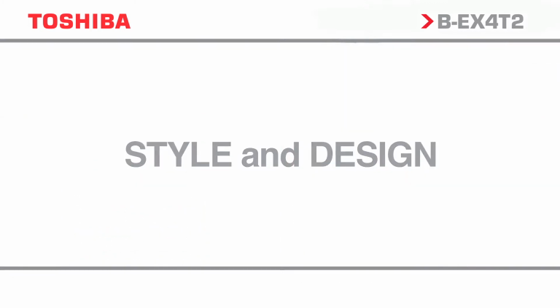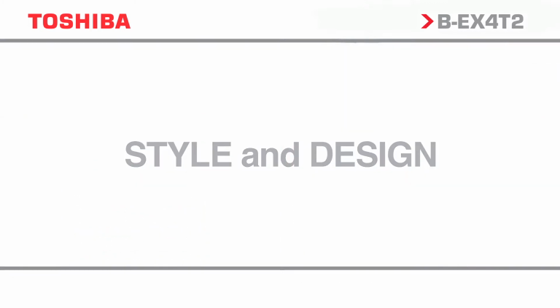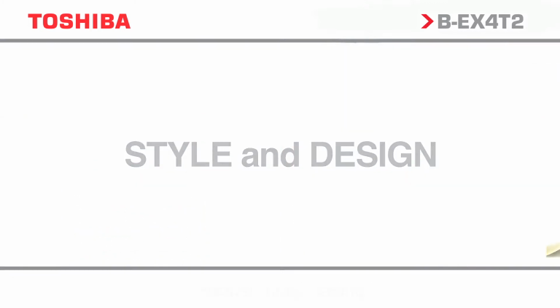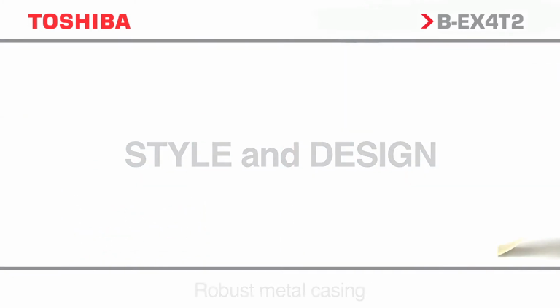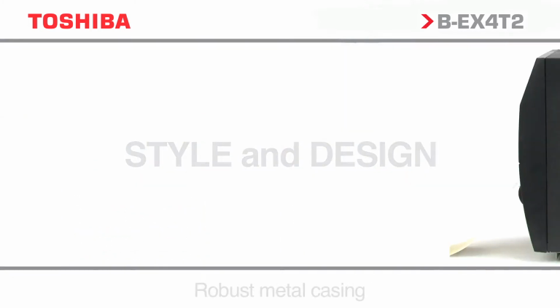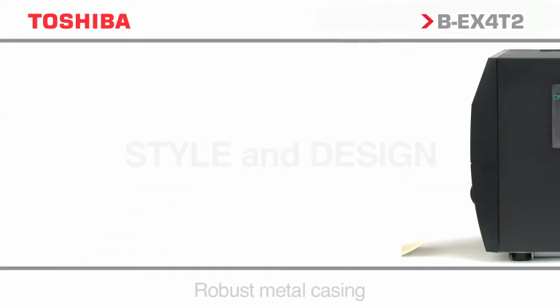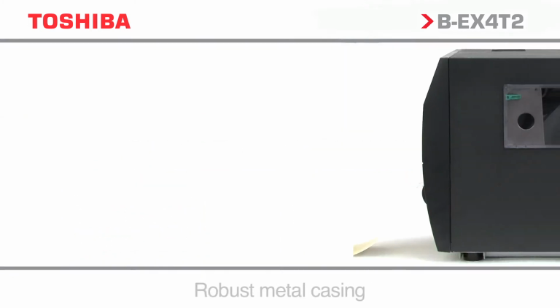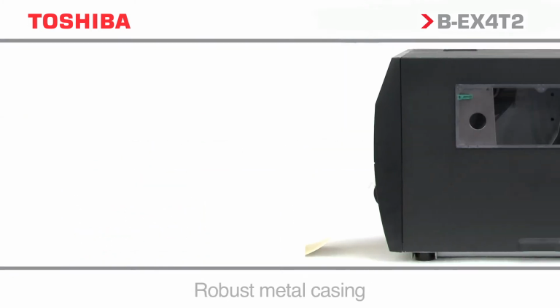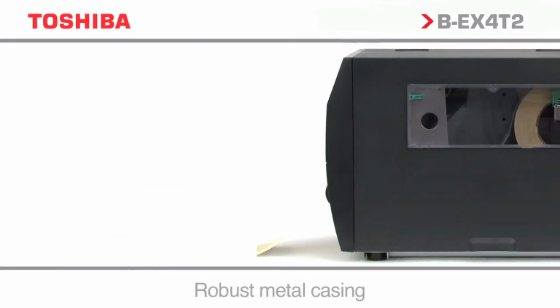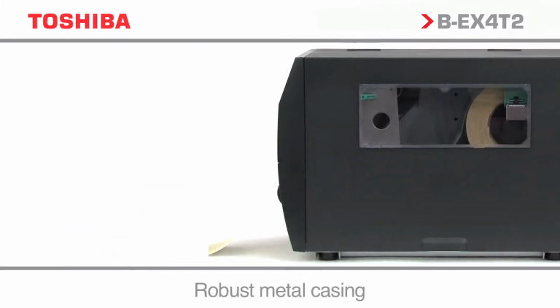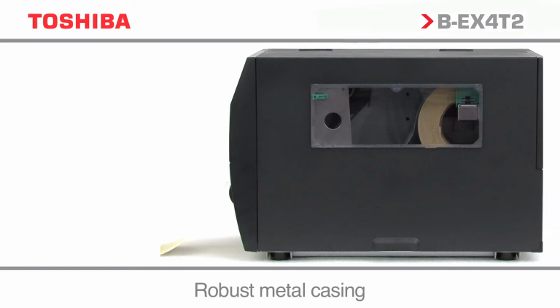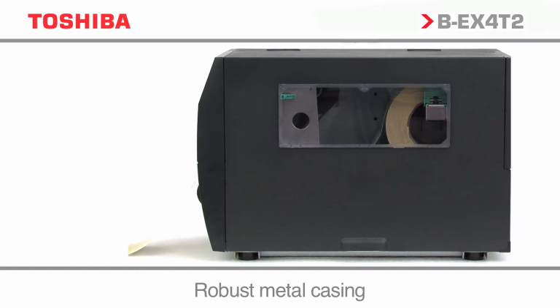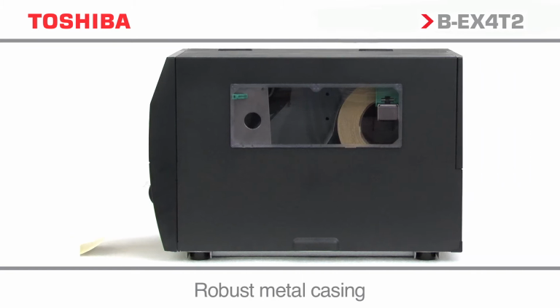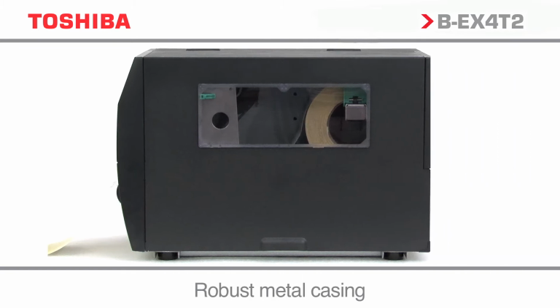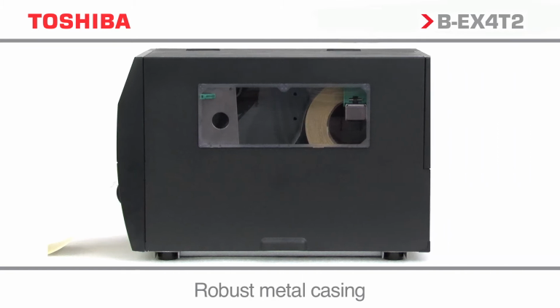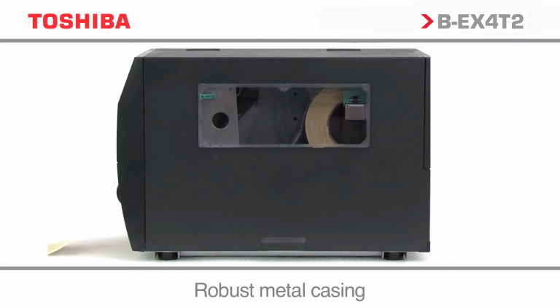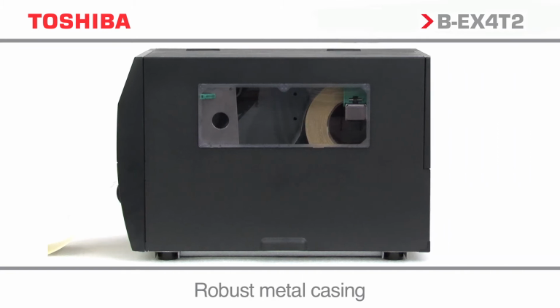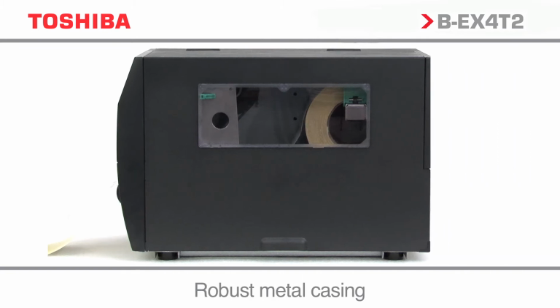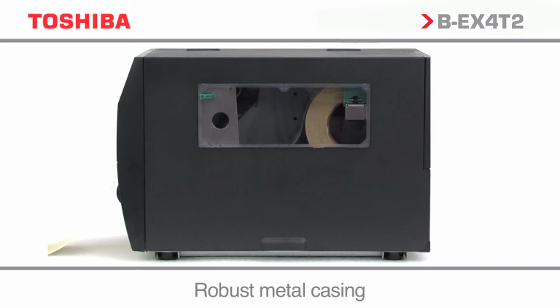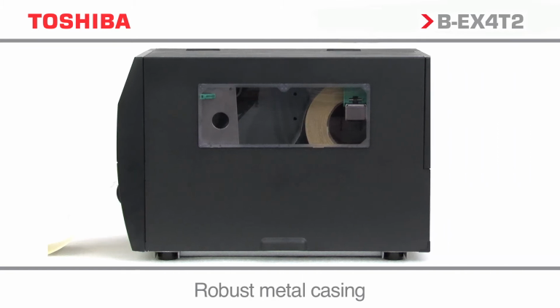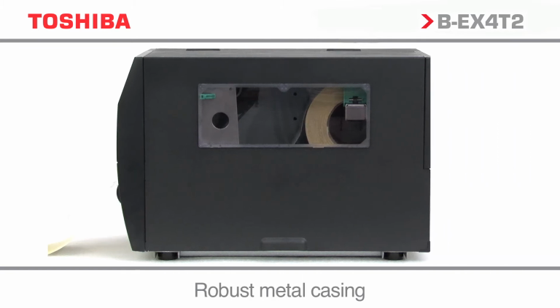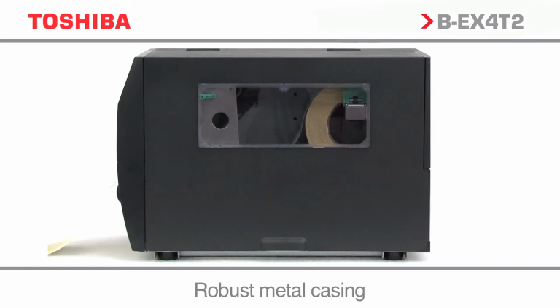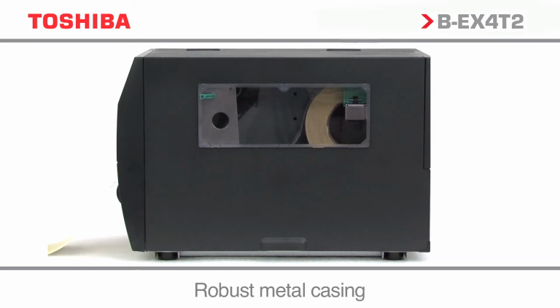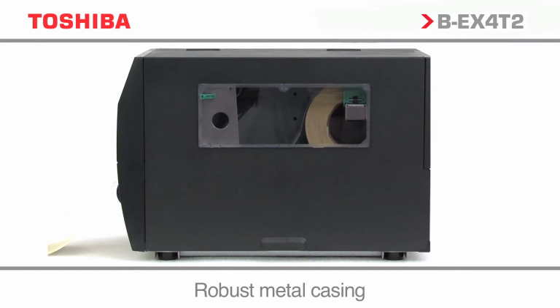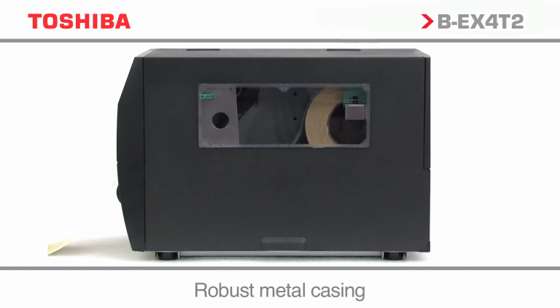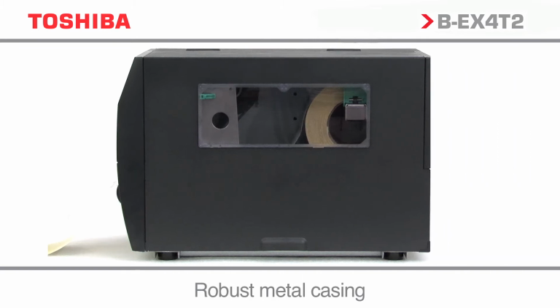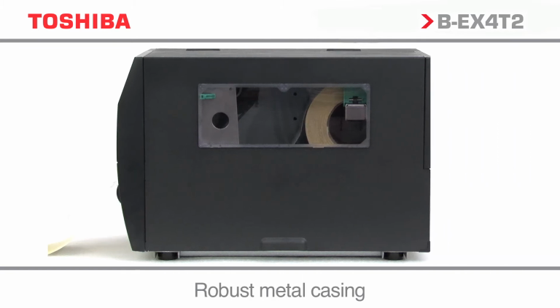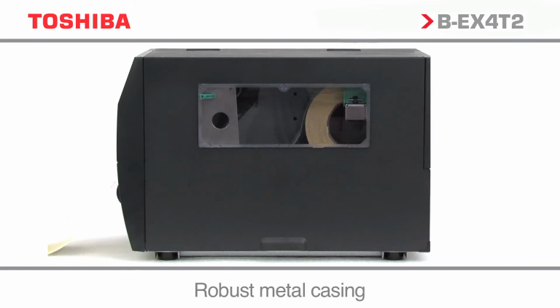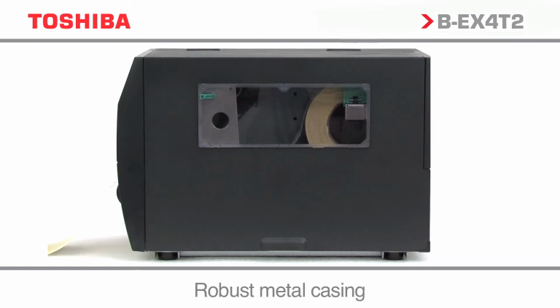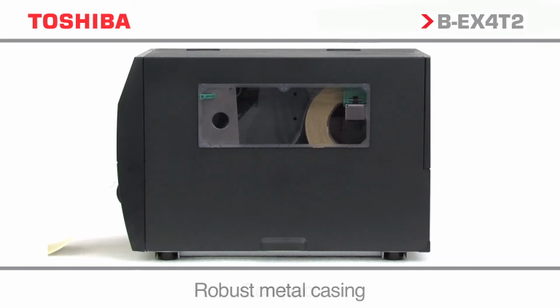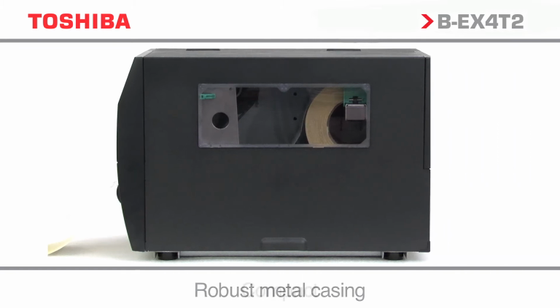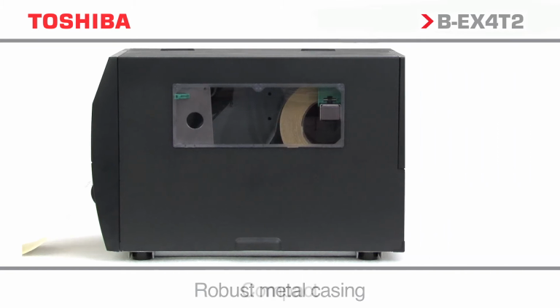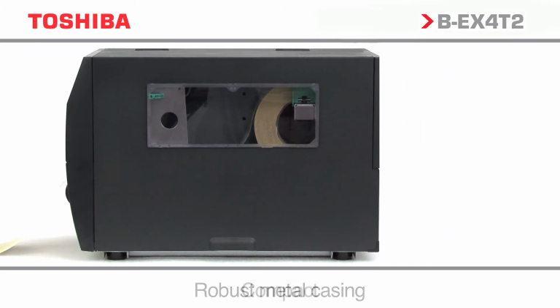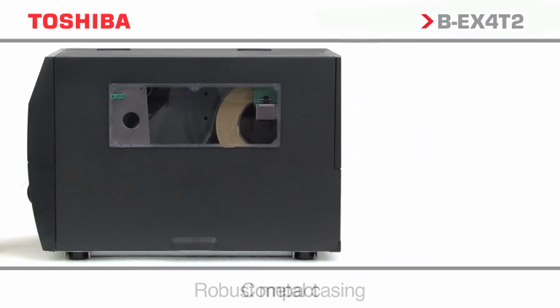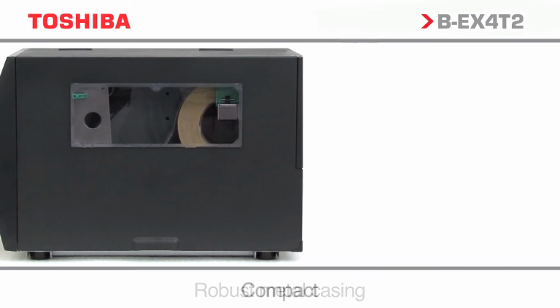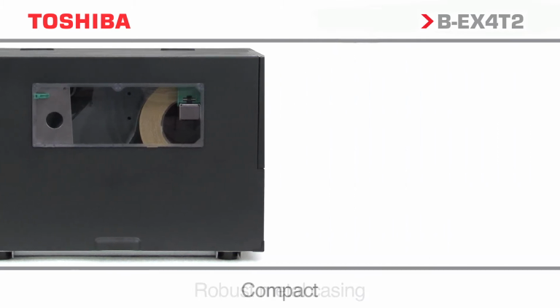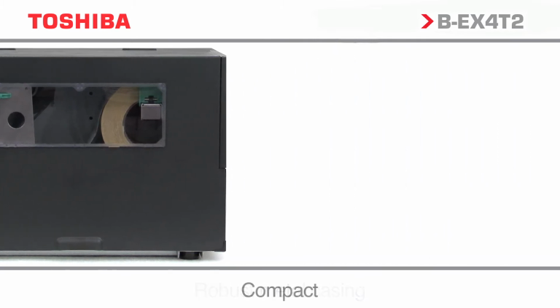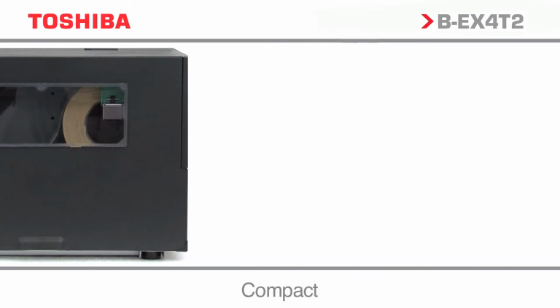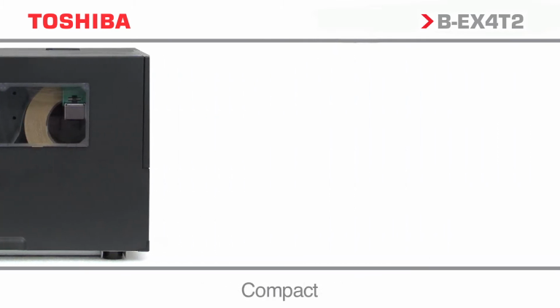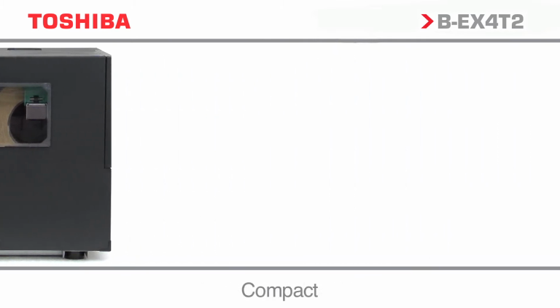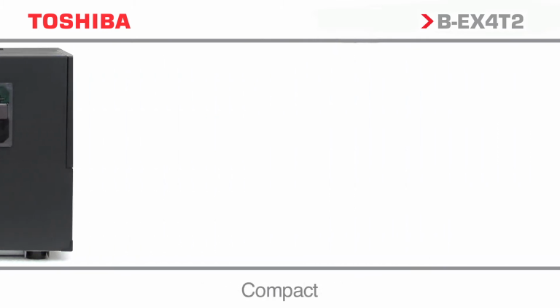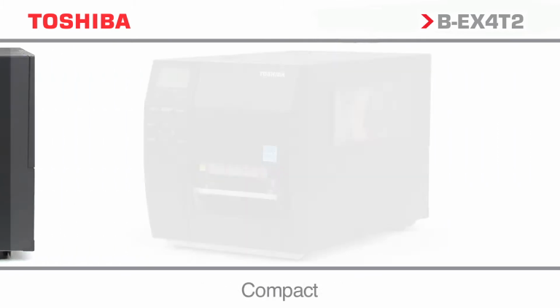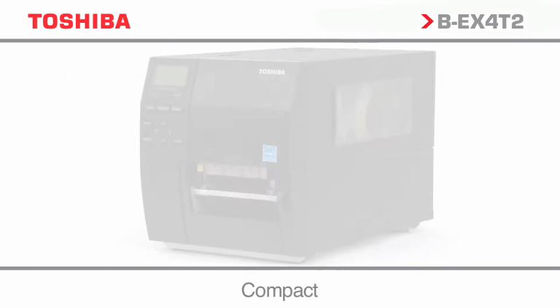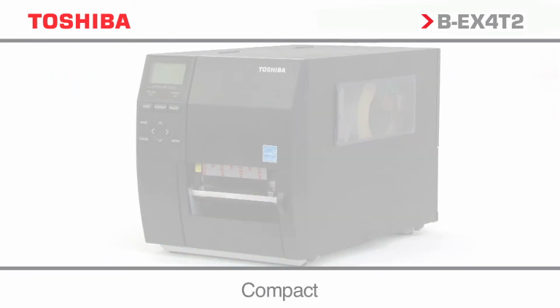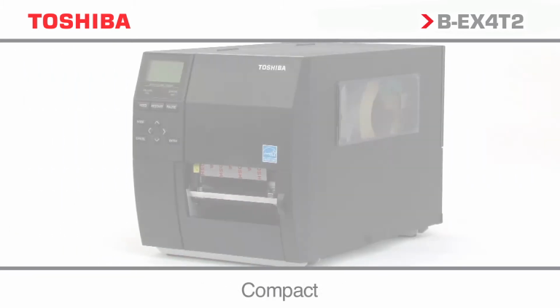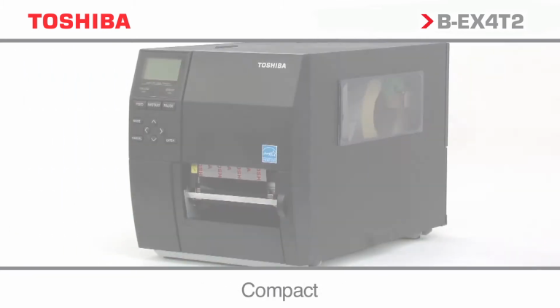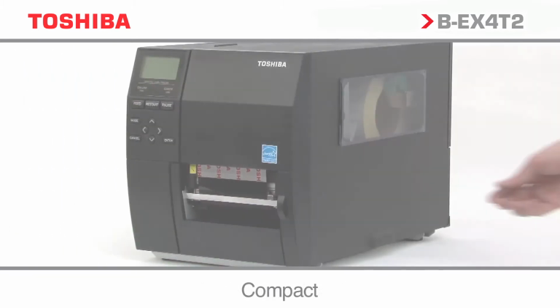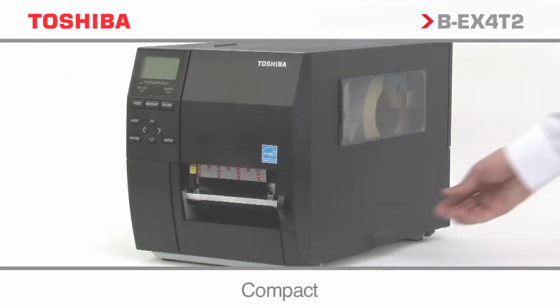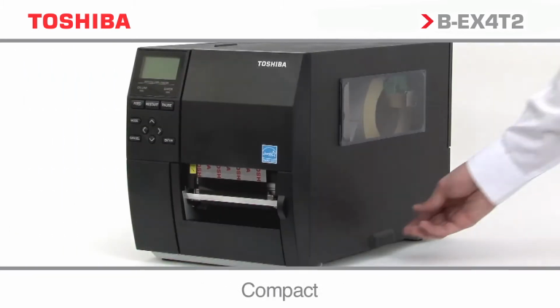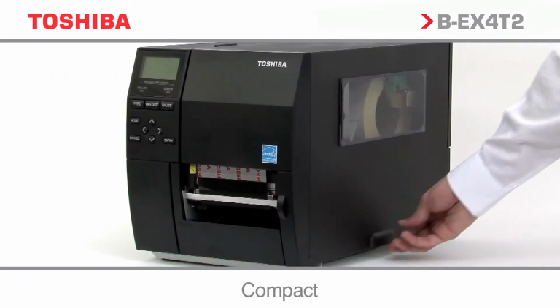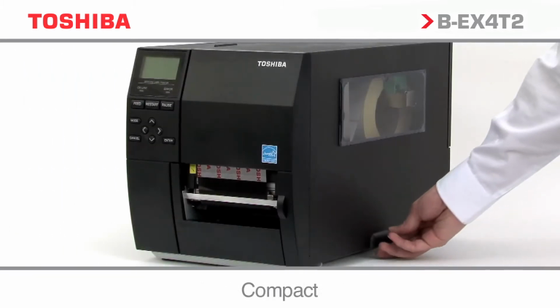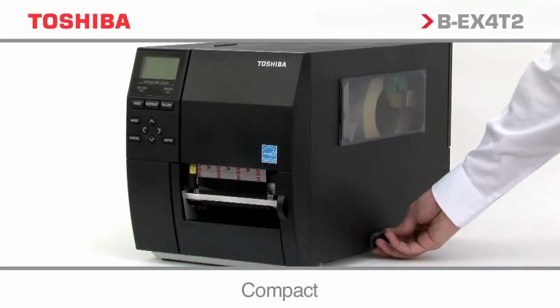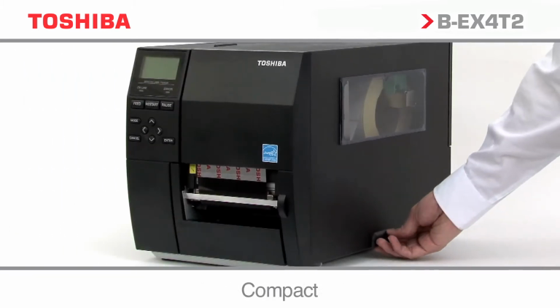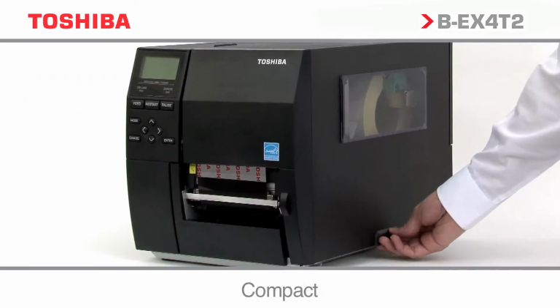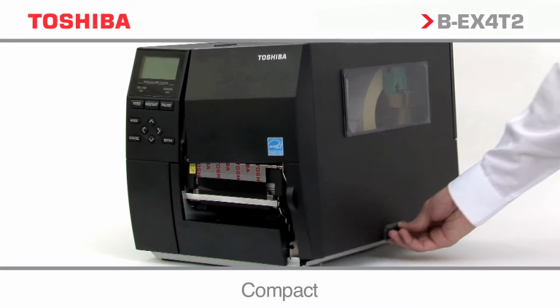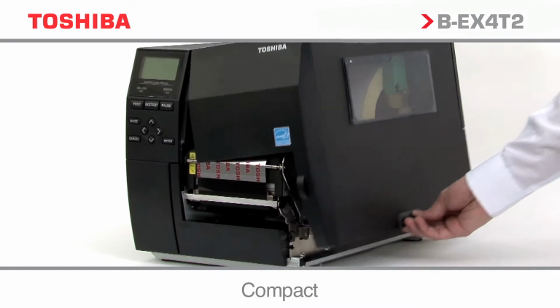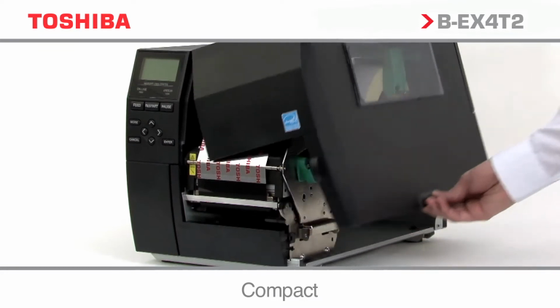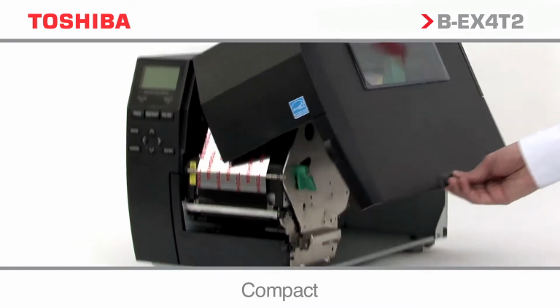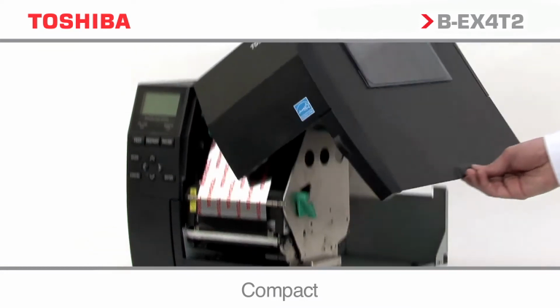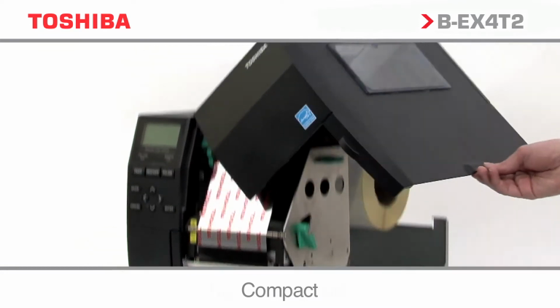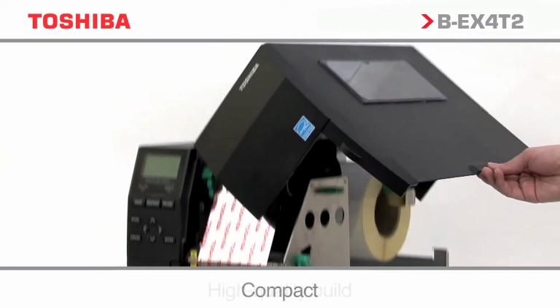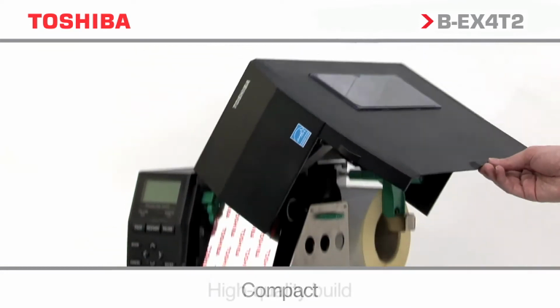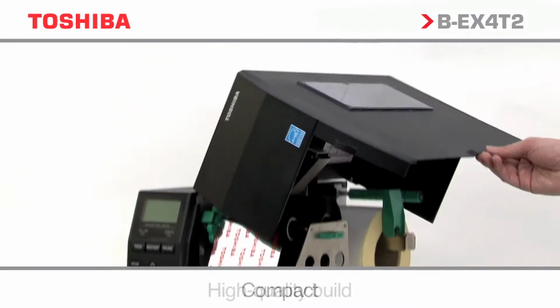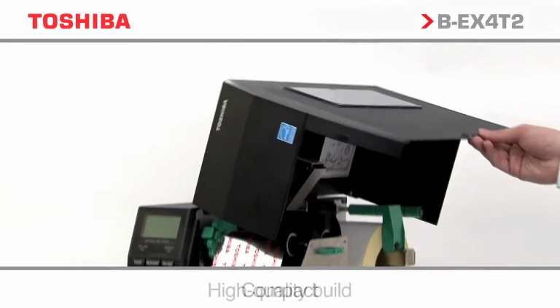The BEX4T2 range has a robust and rugged design, ideally suited to the industrial marketplace.